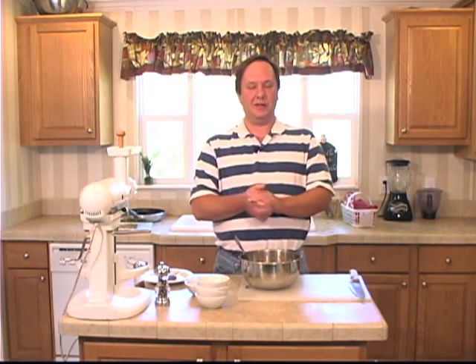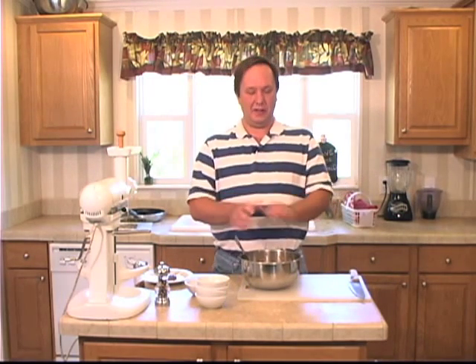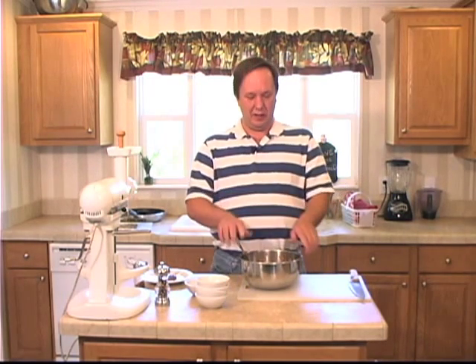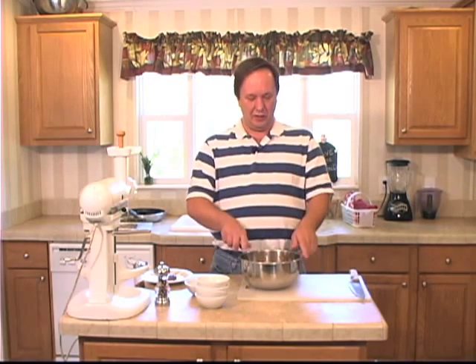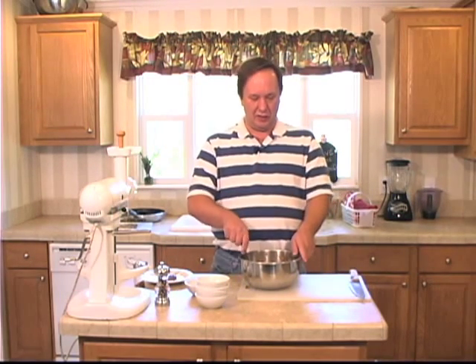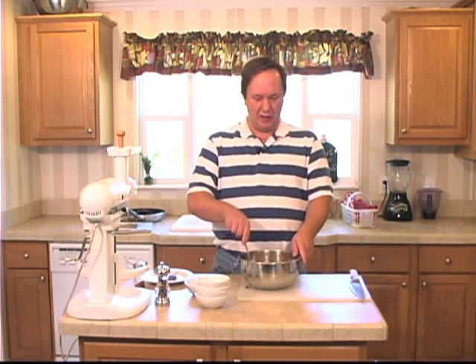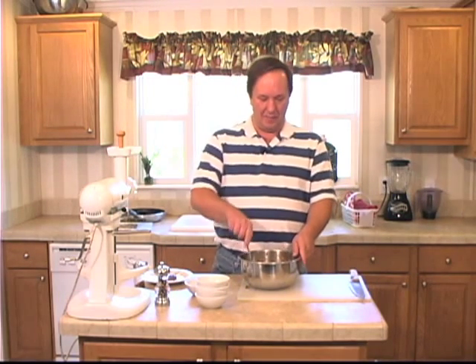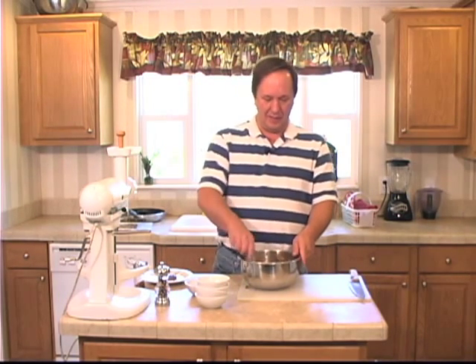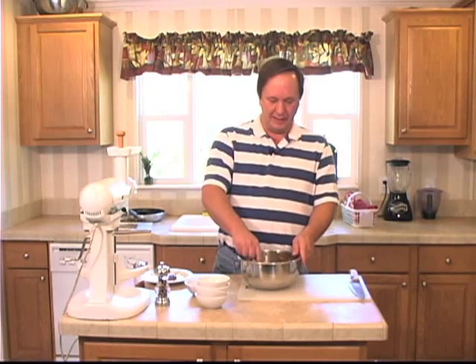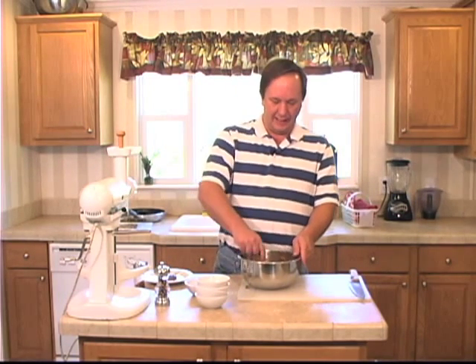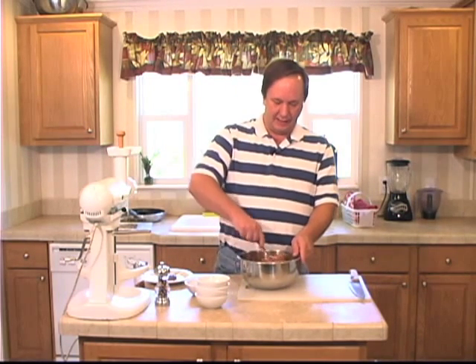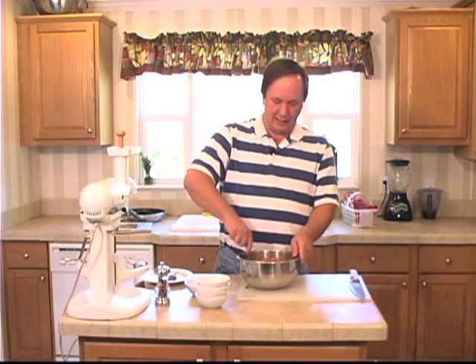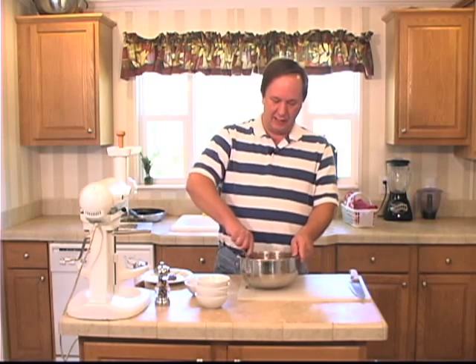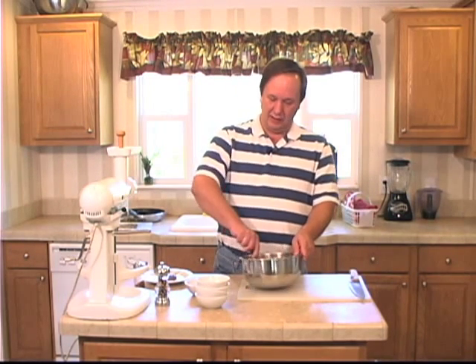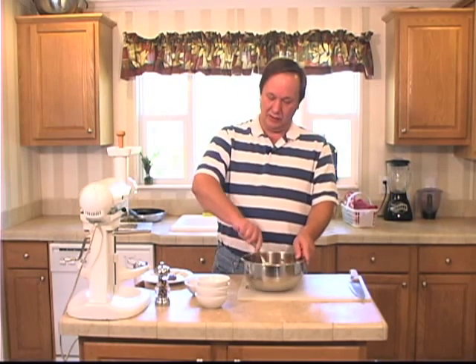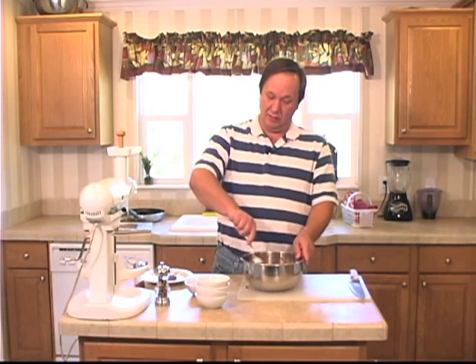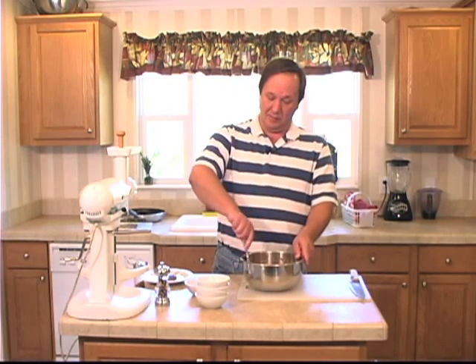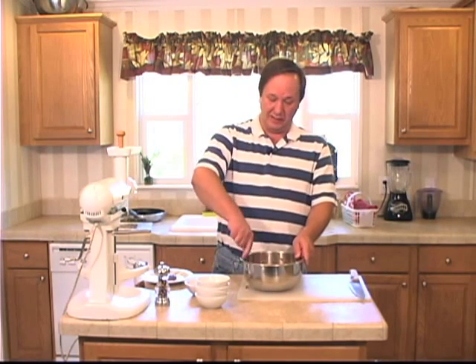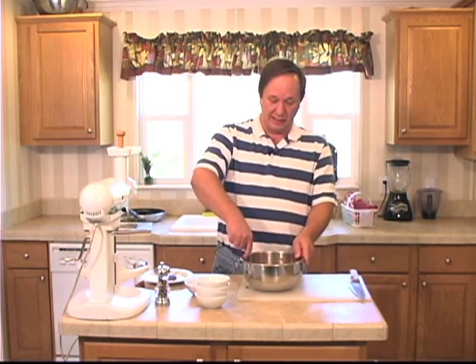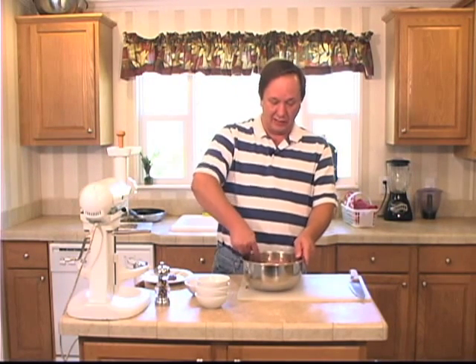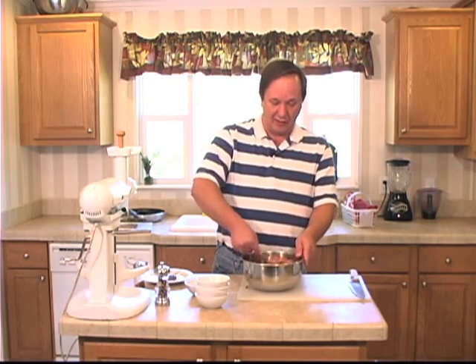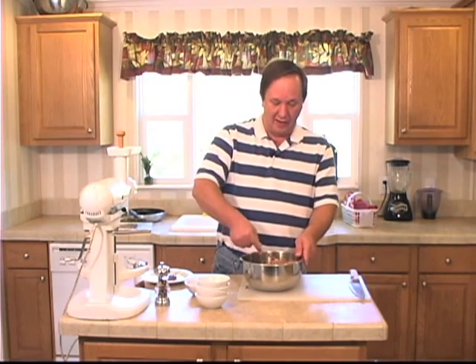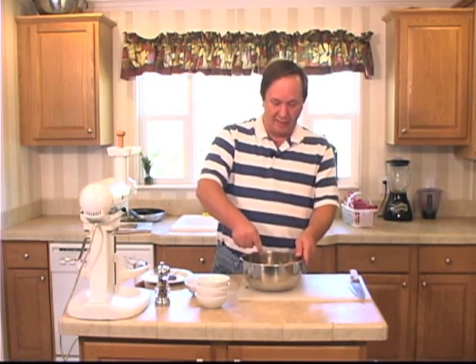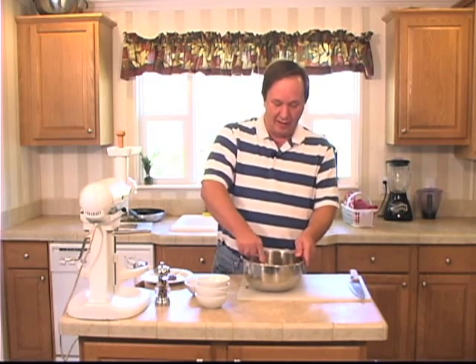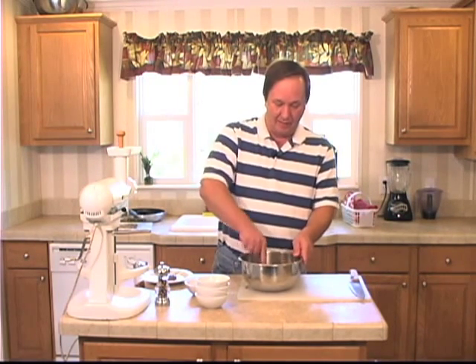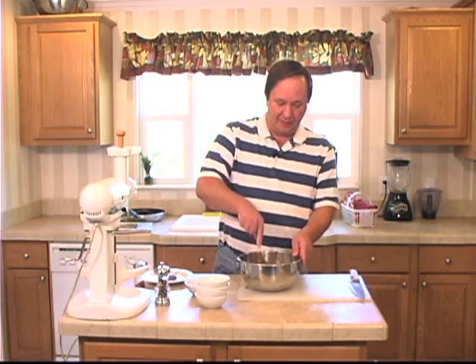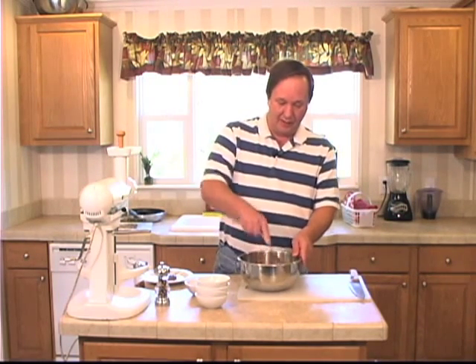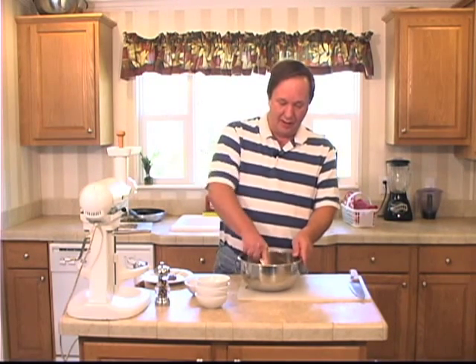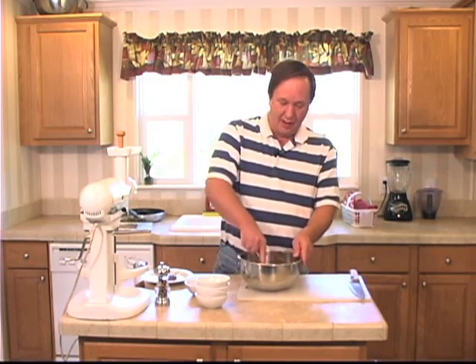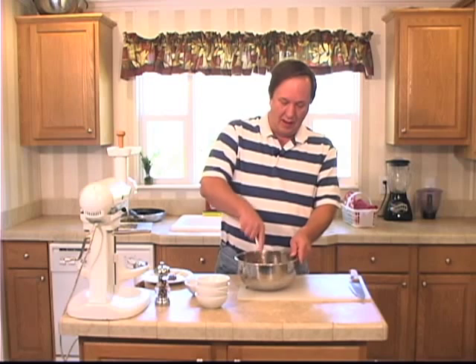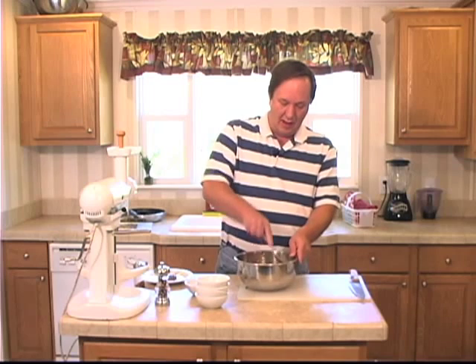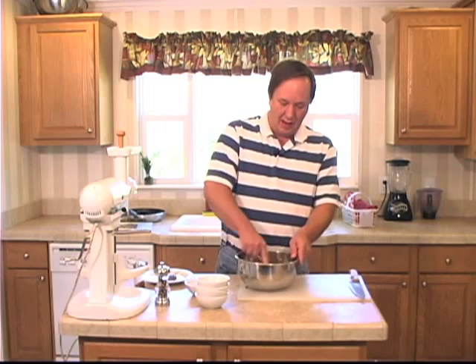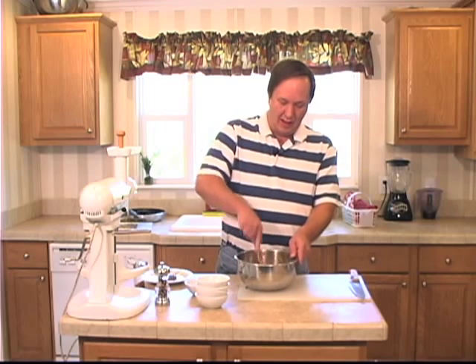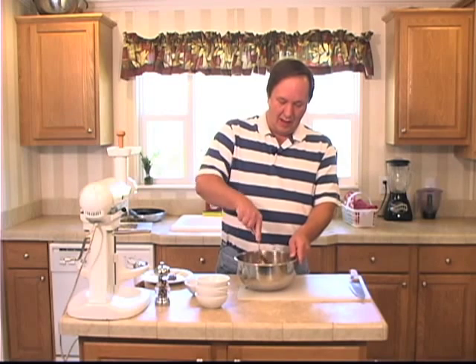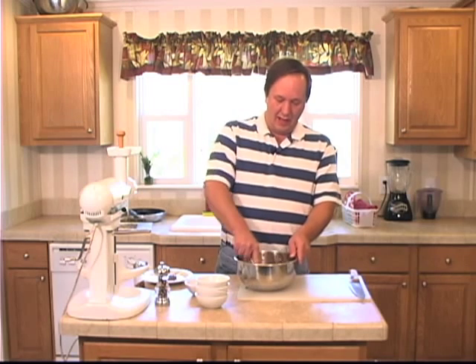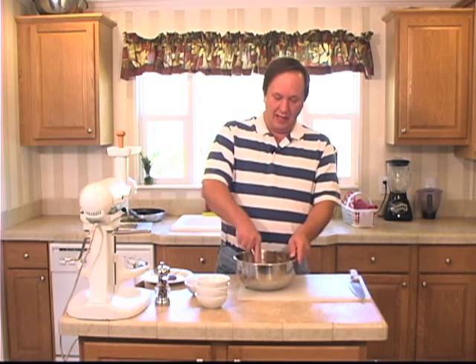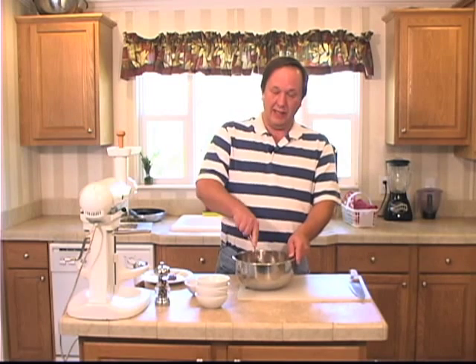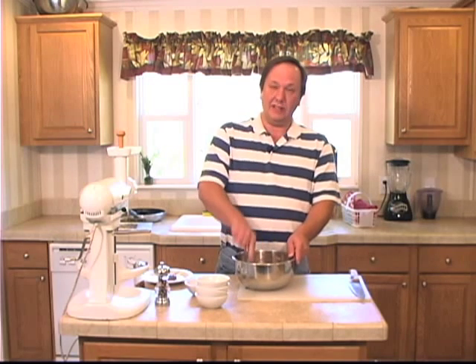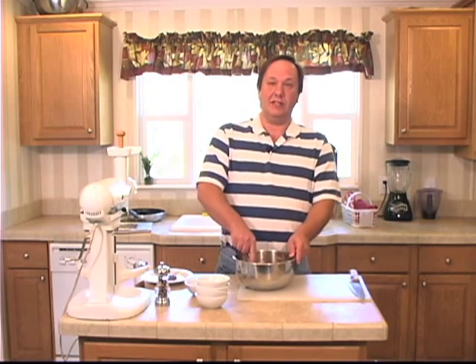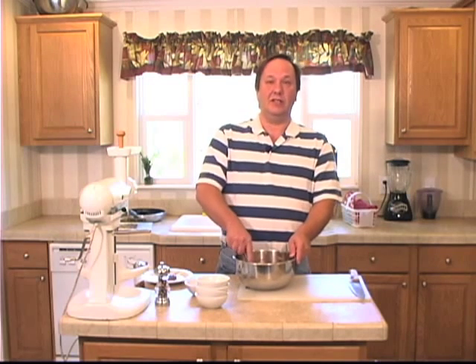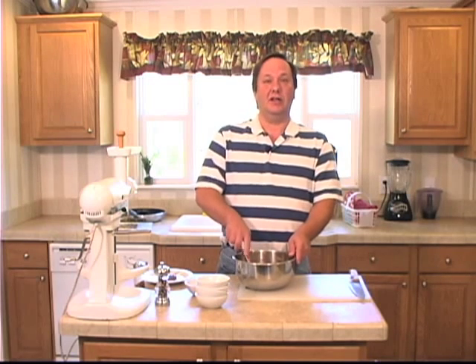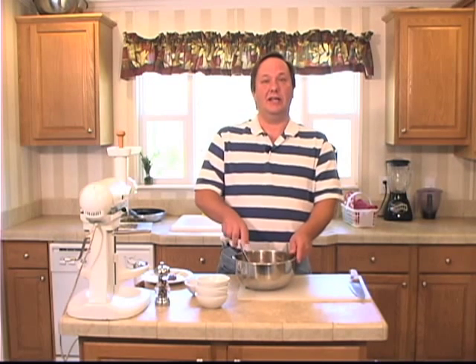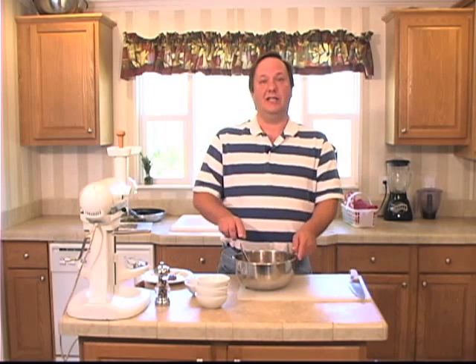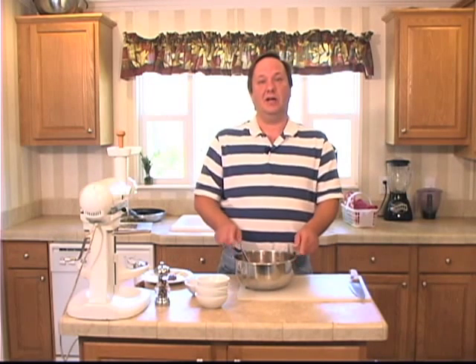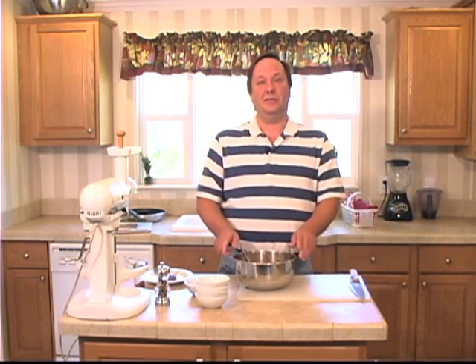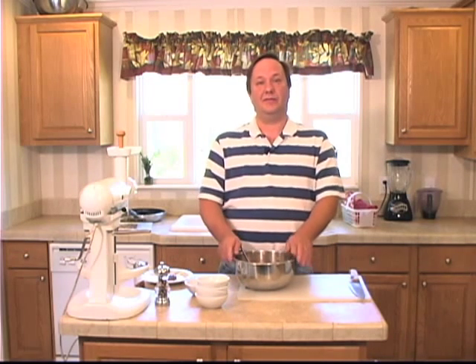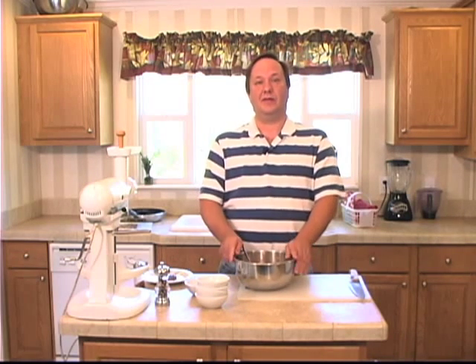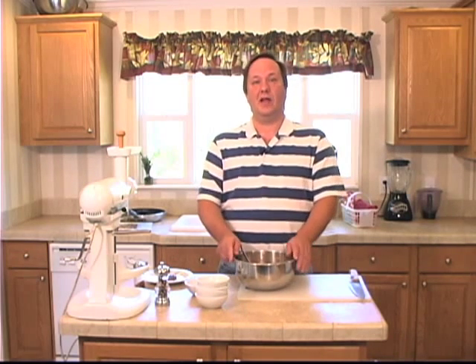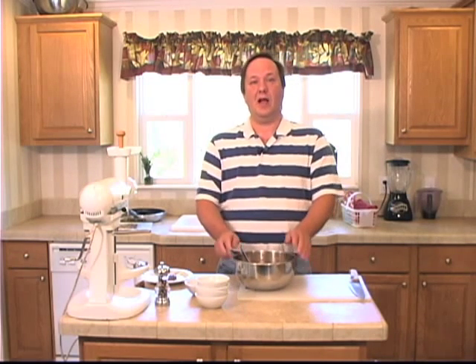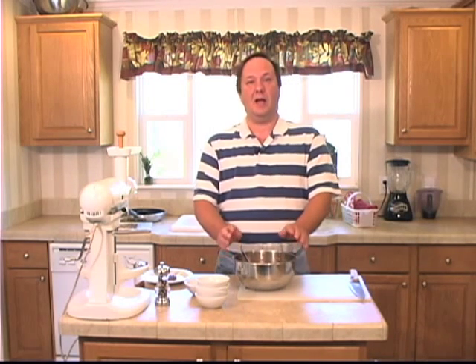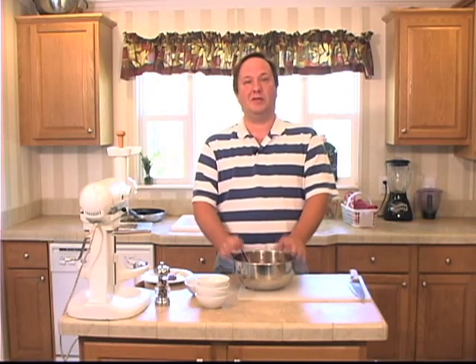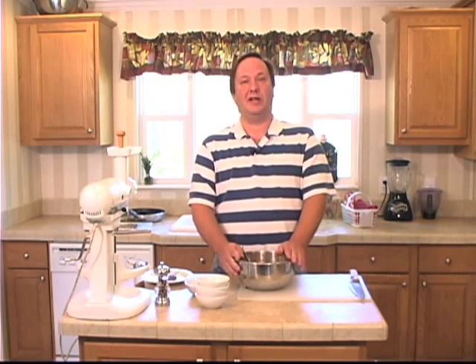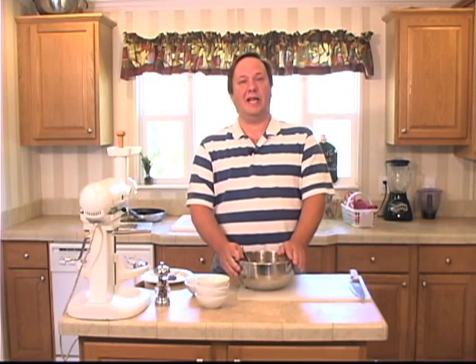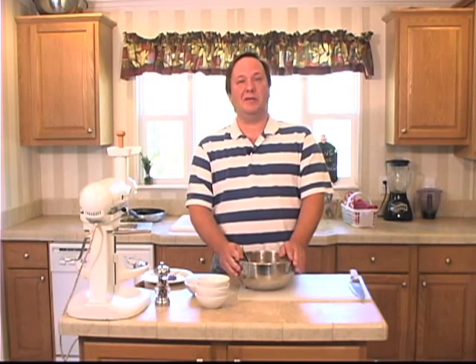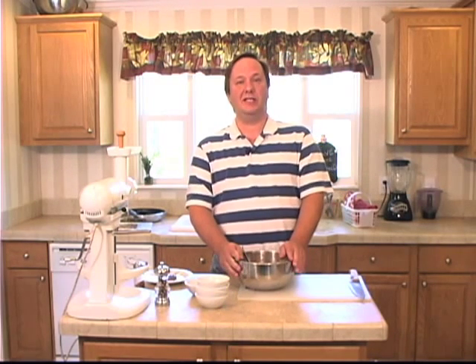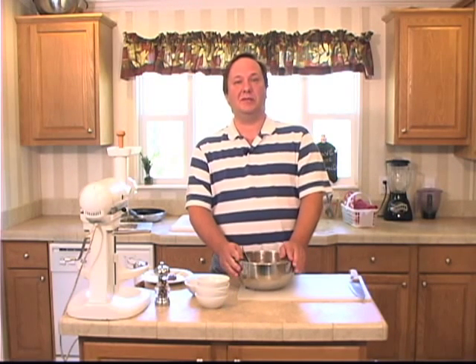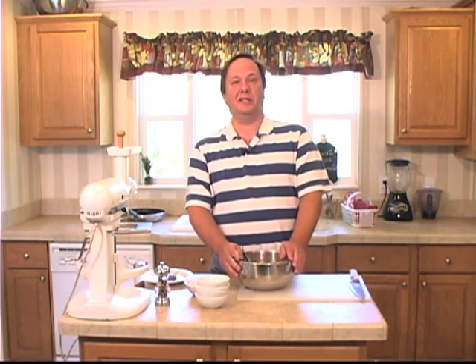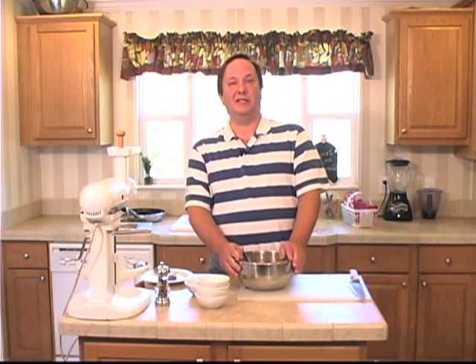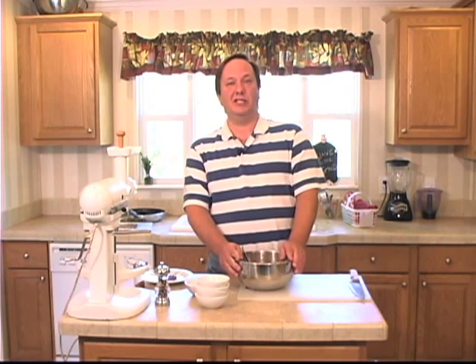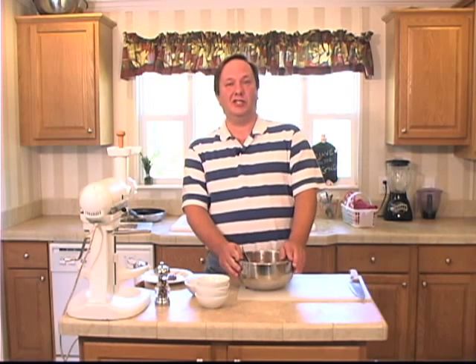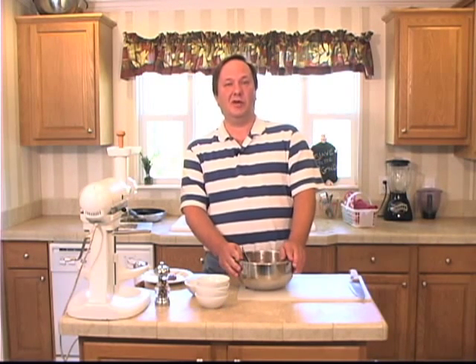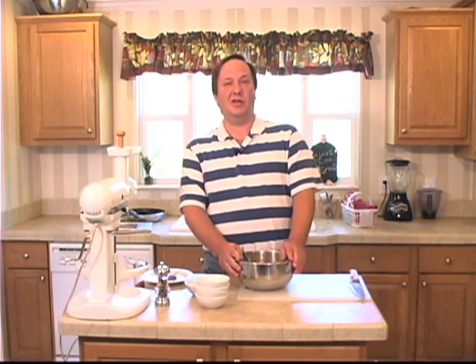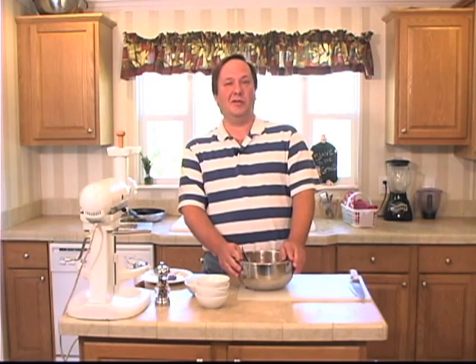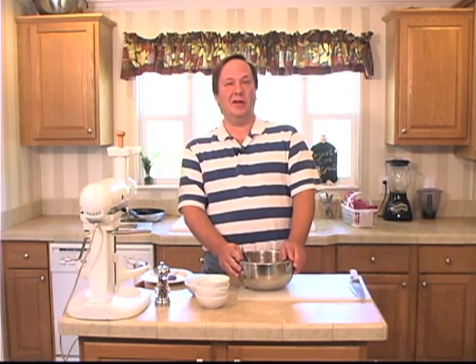It goes good on biscuits, it goes good with biscuits and gravy, and it's just good on its own. I'm Sean Campbell. This has been Get Your Q on the Road.